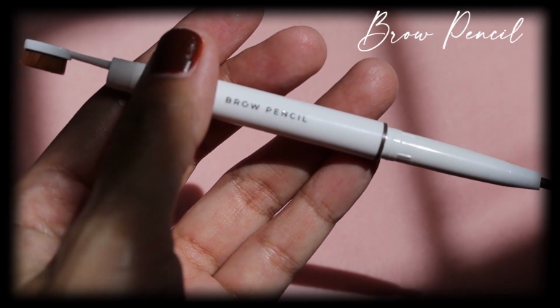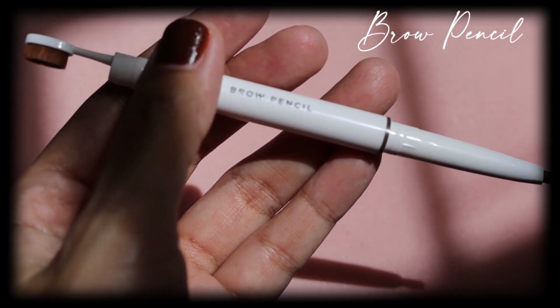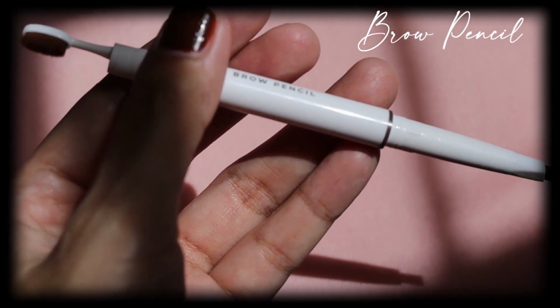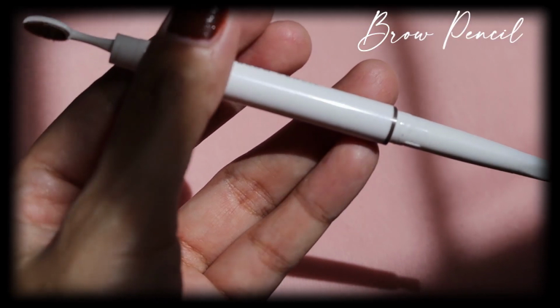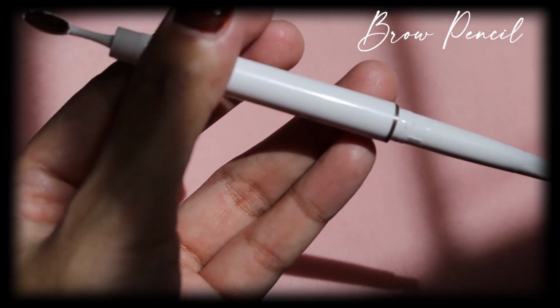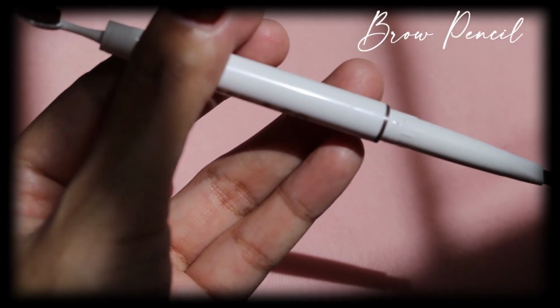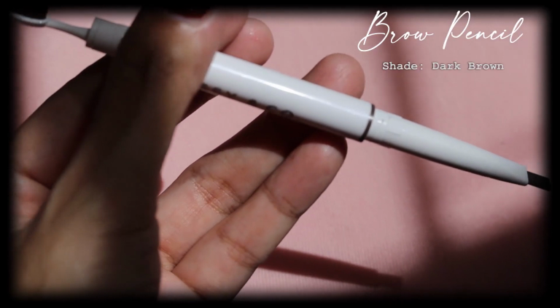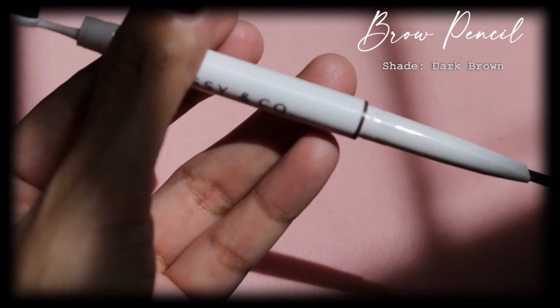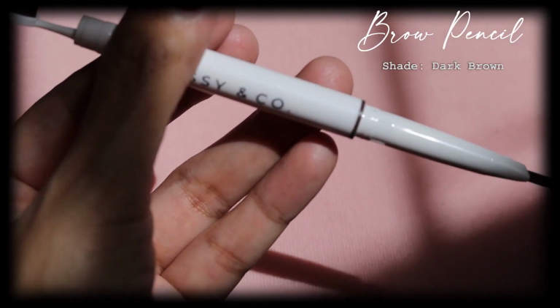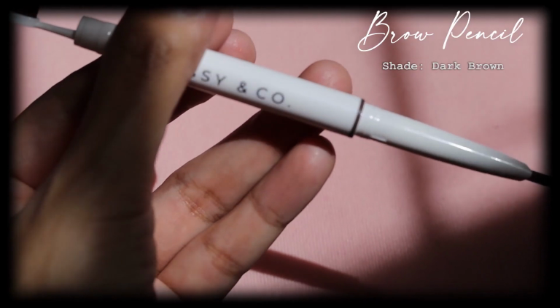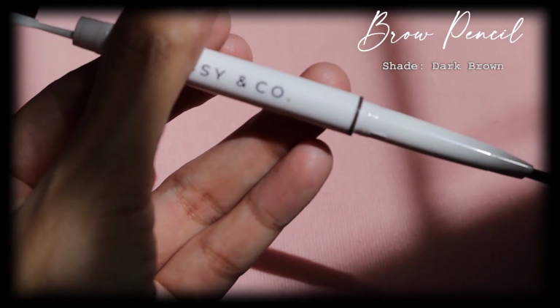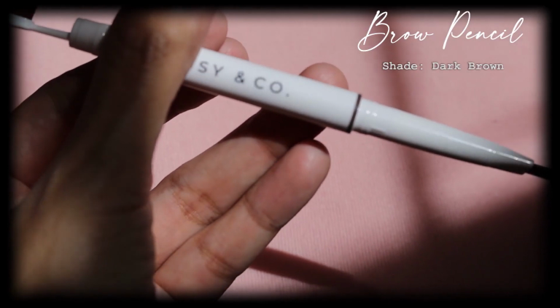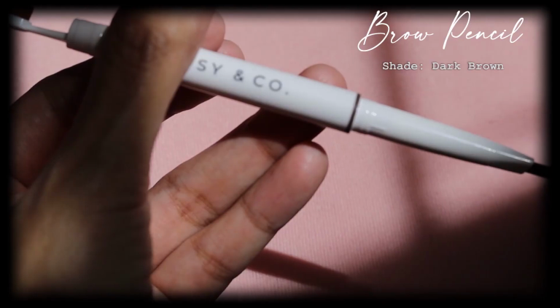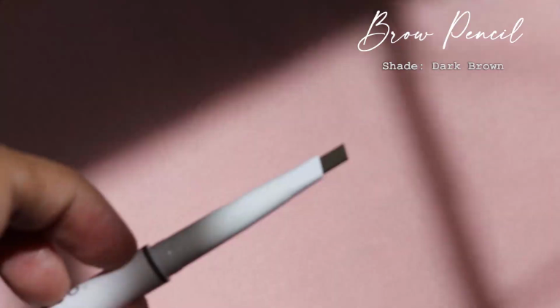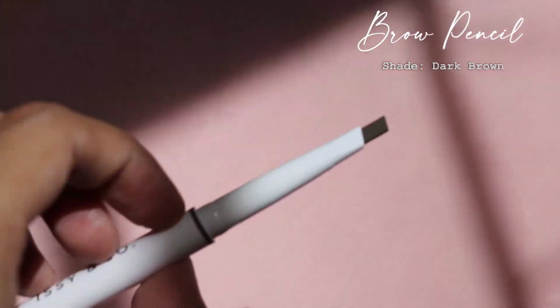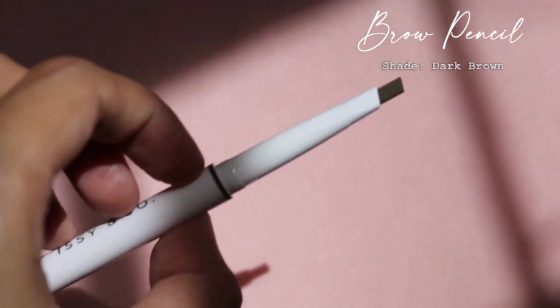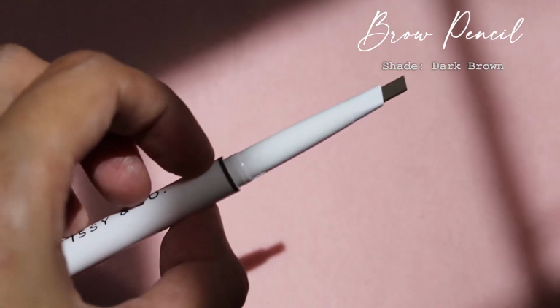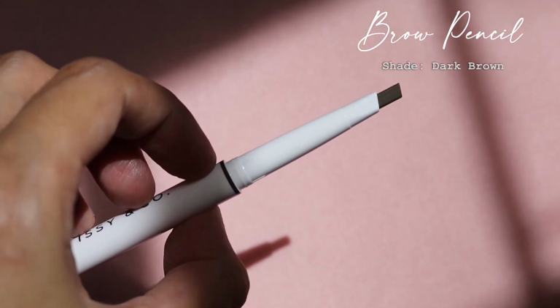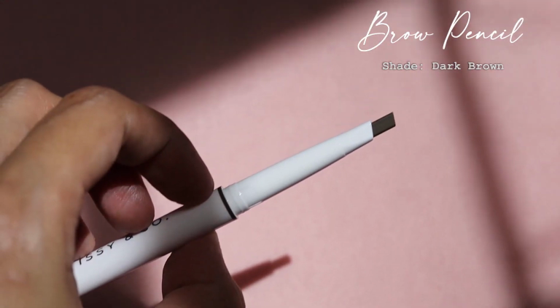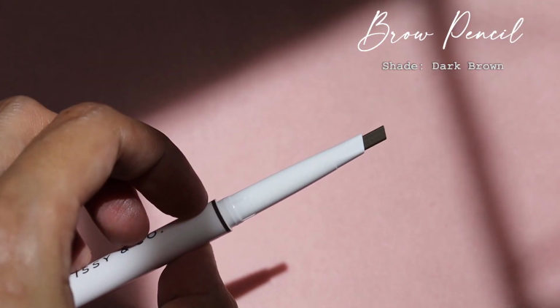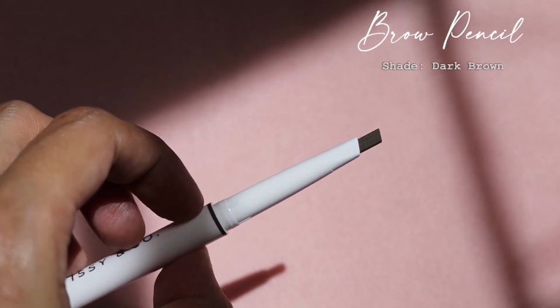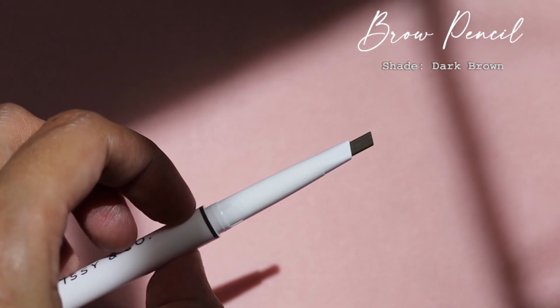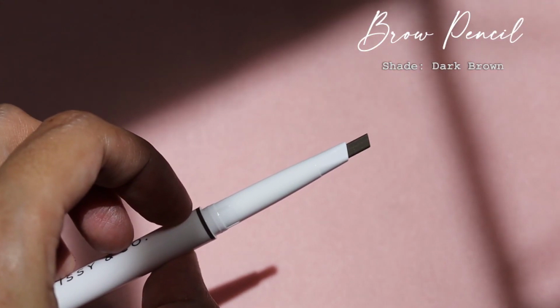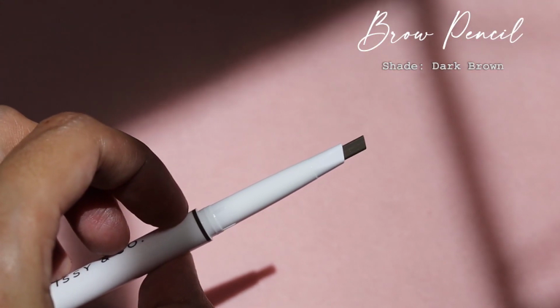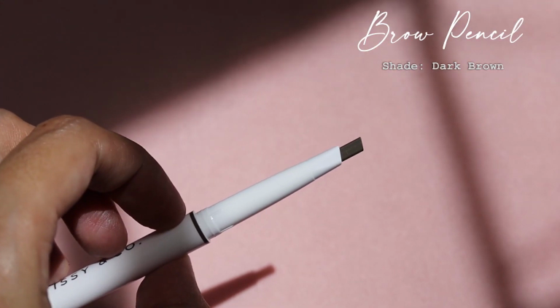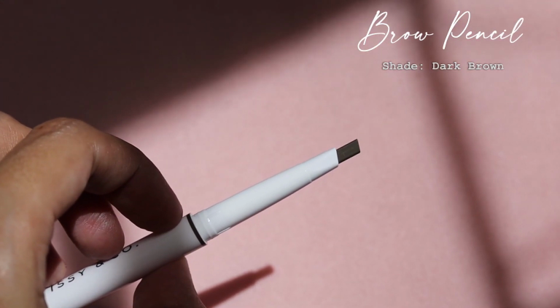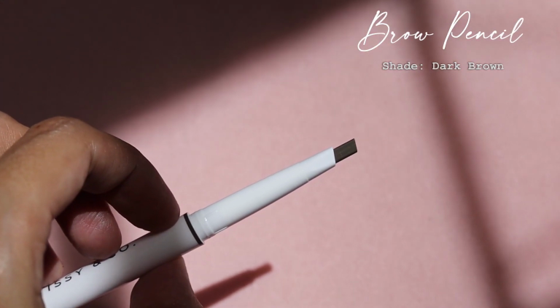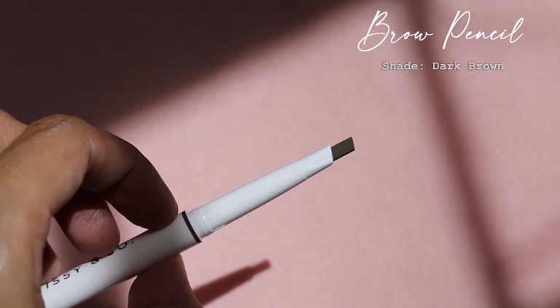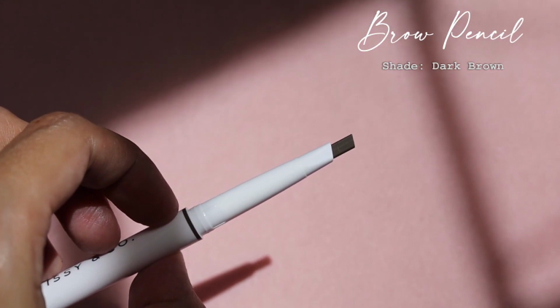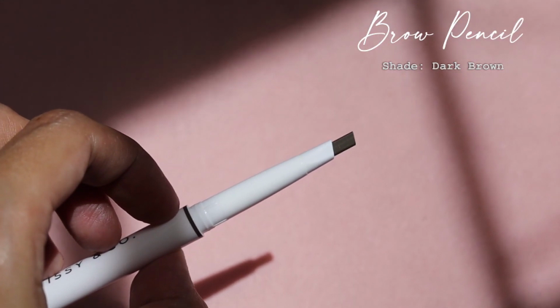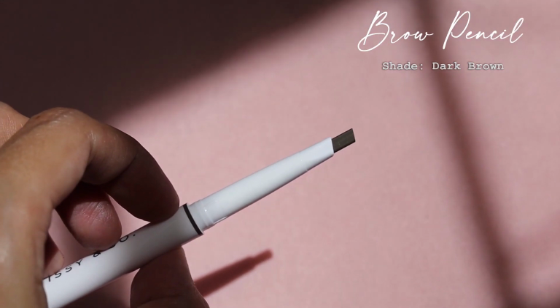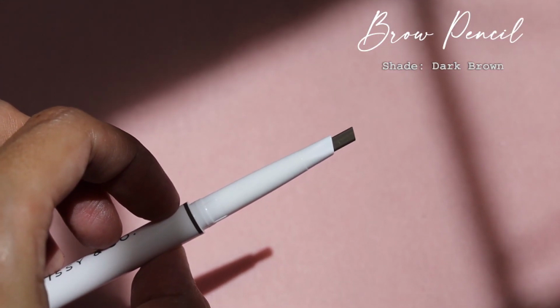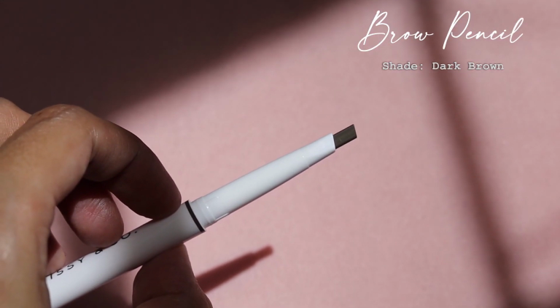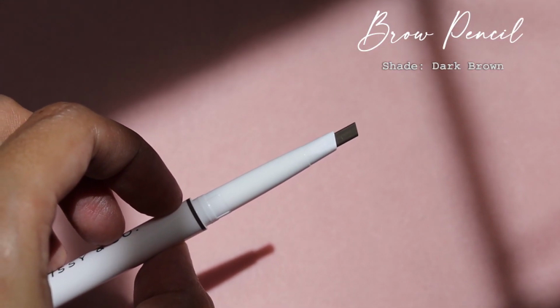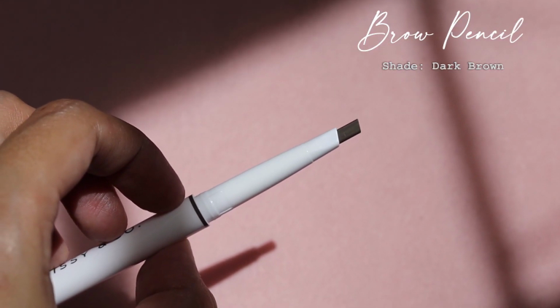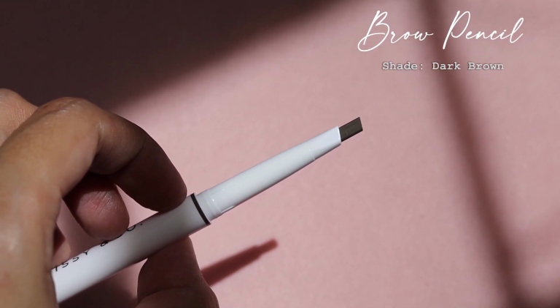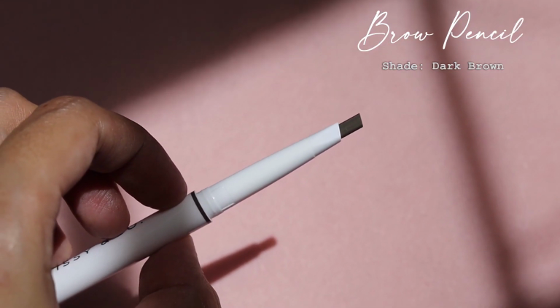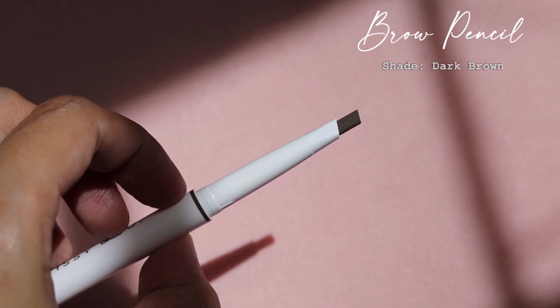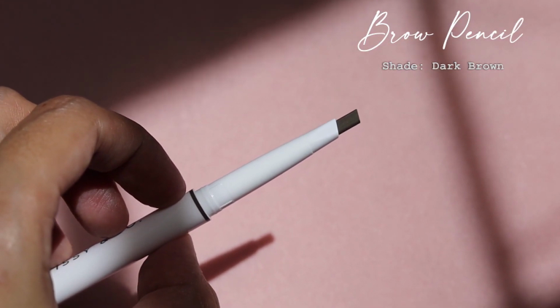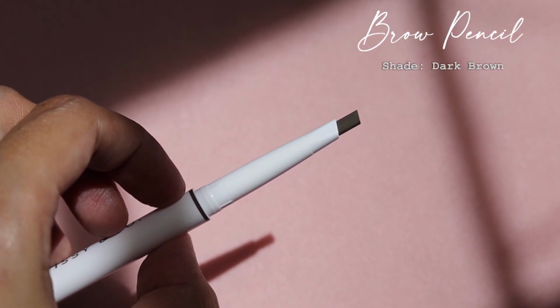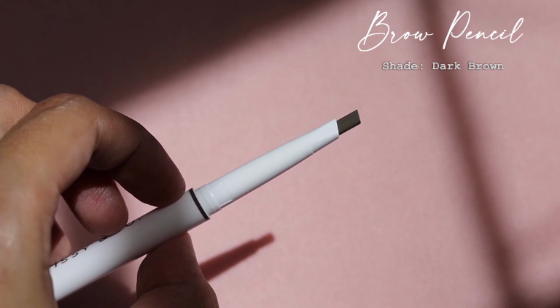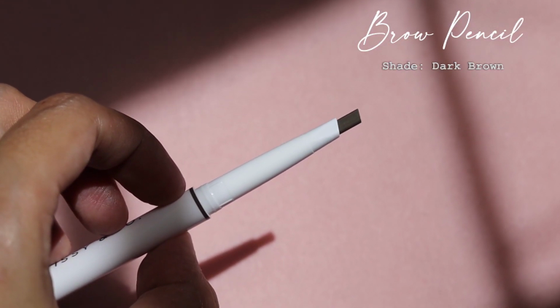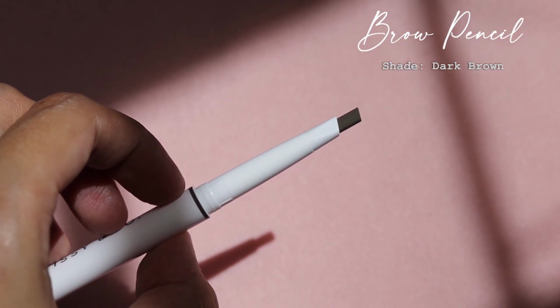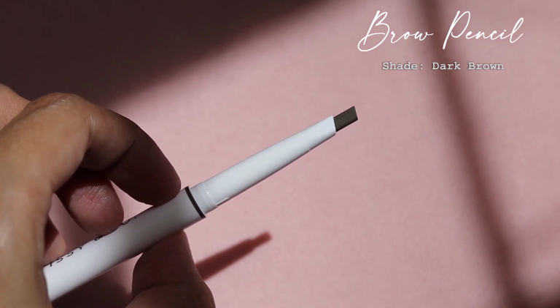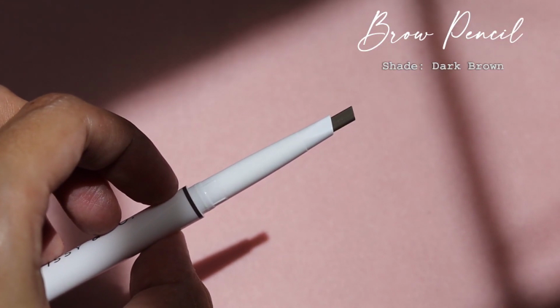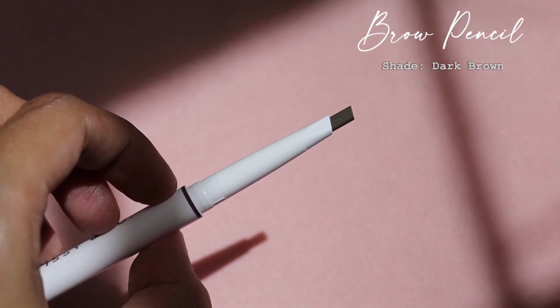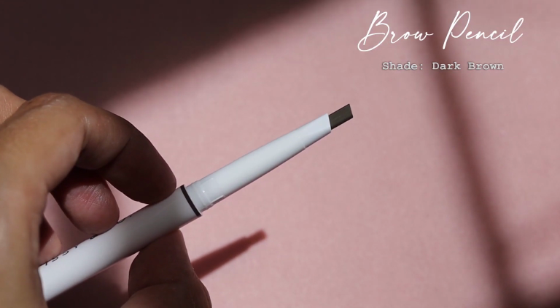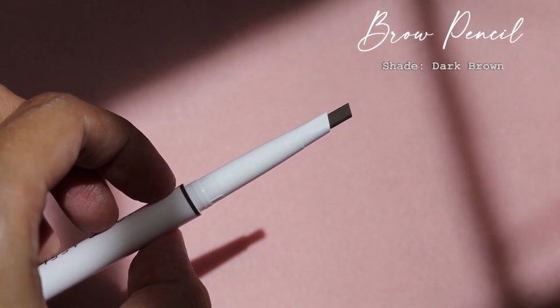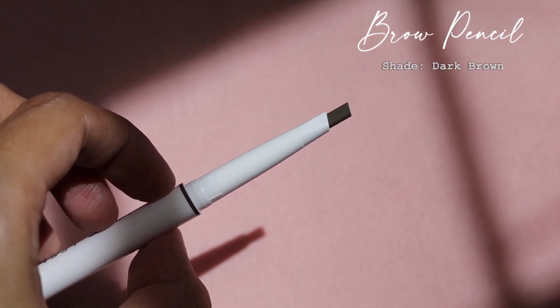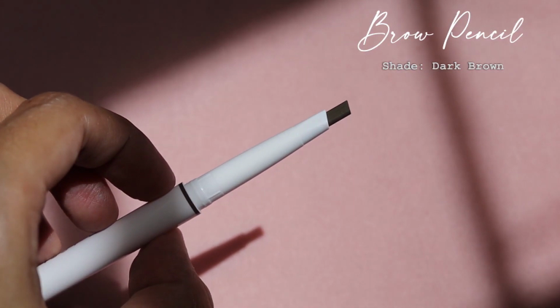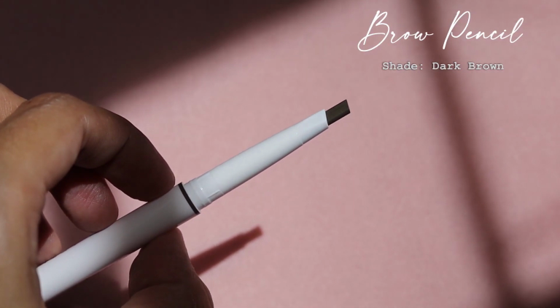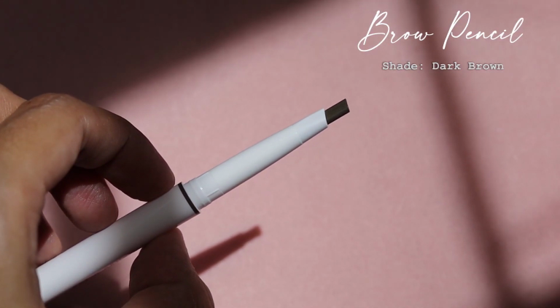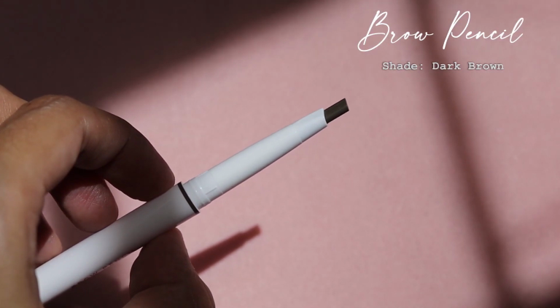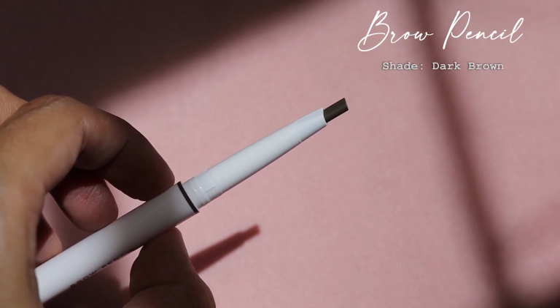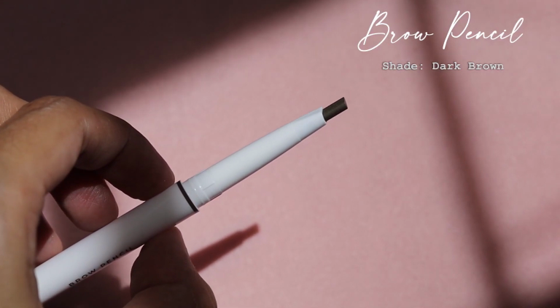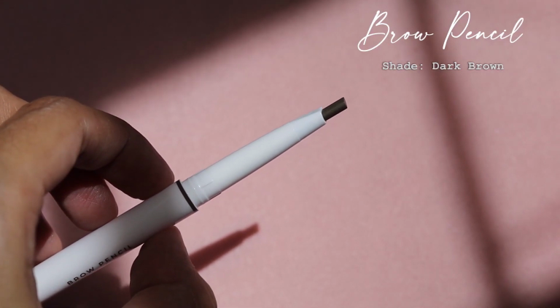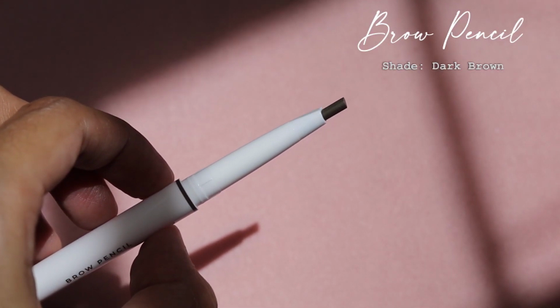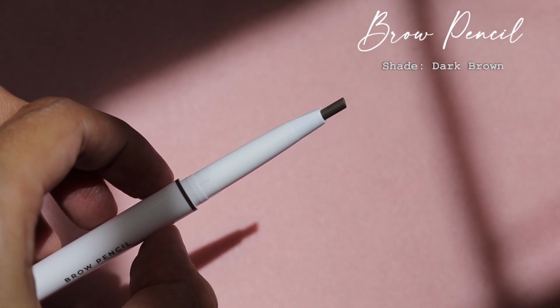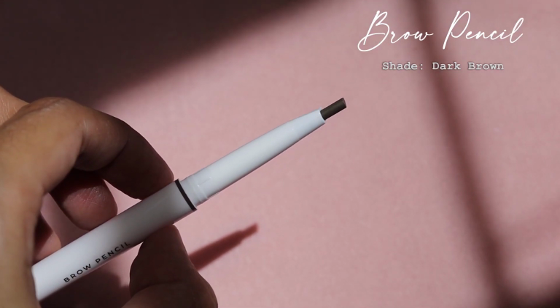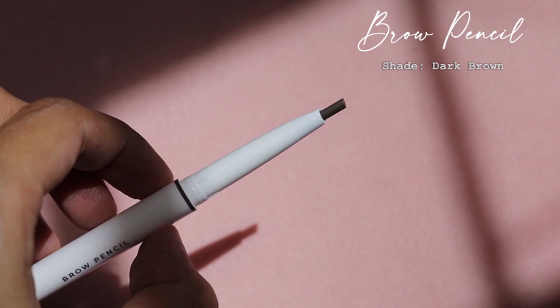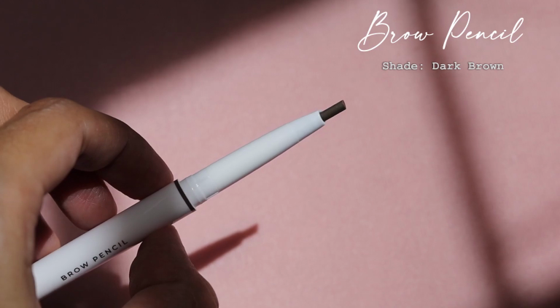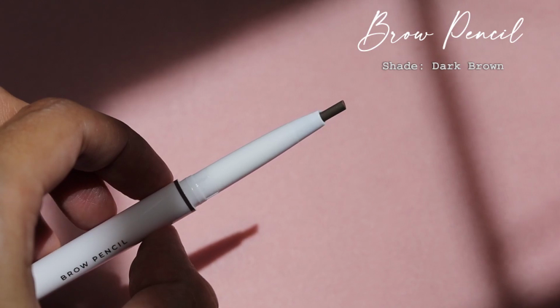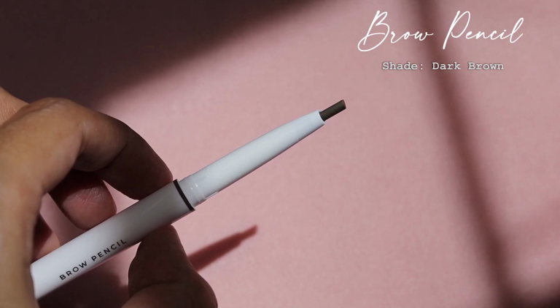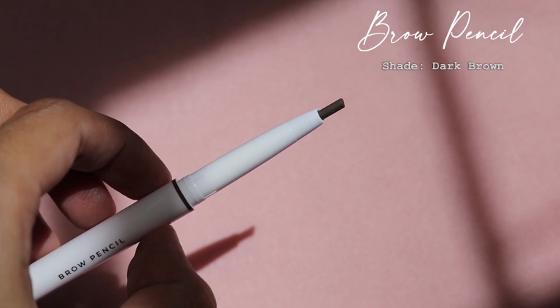I'm also going to be using the brow pencil in the shade dark brown. This was first released before the Alex Gonzaga collection.